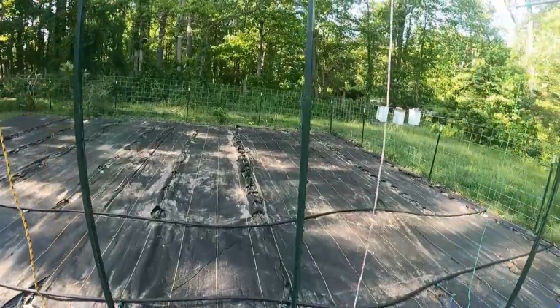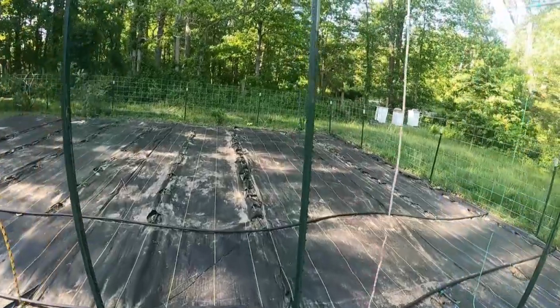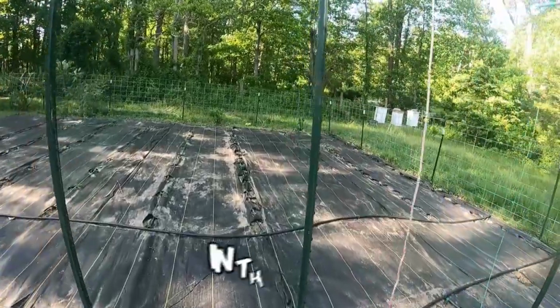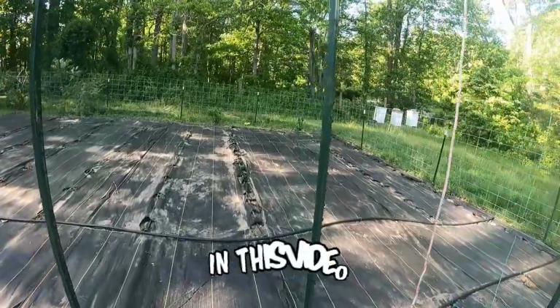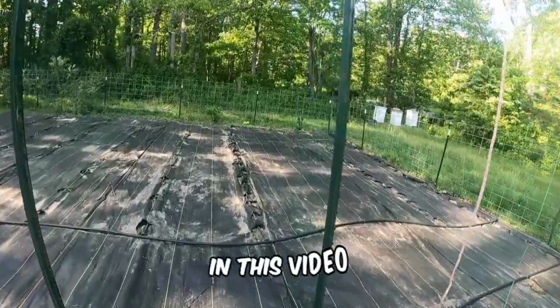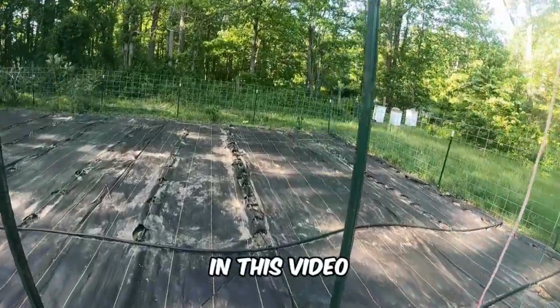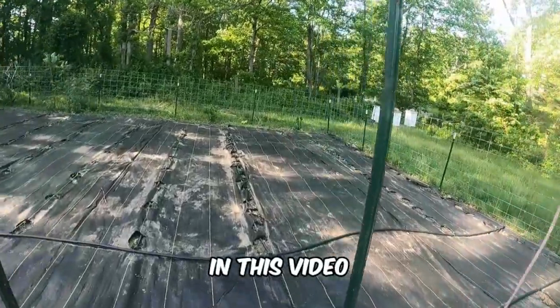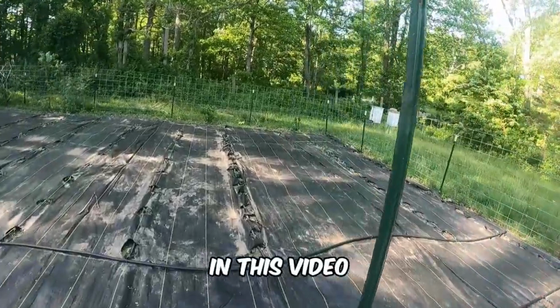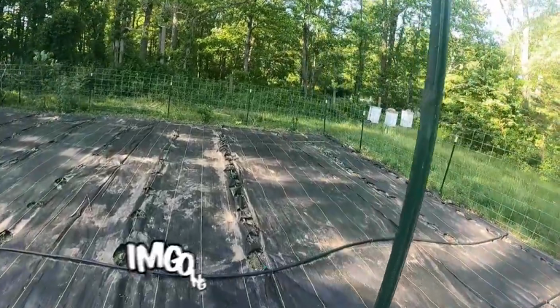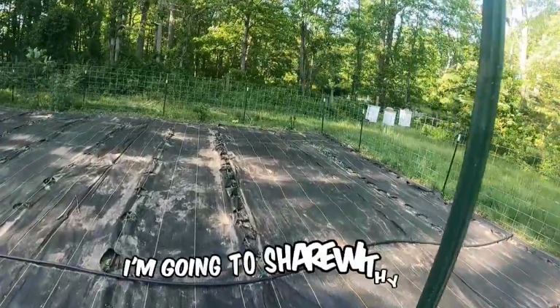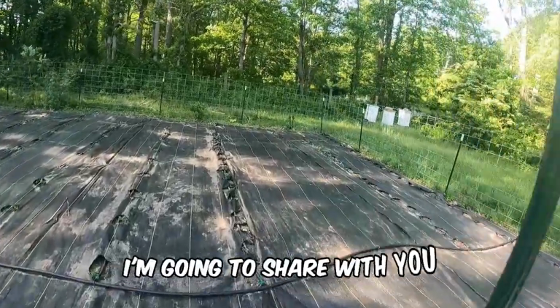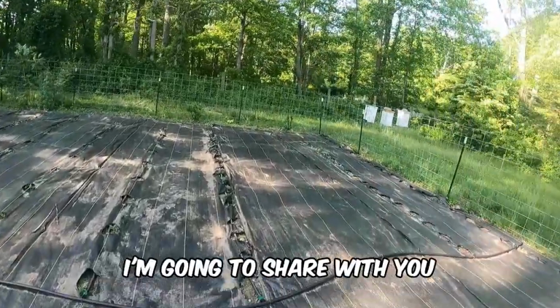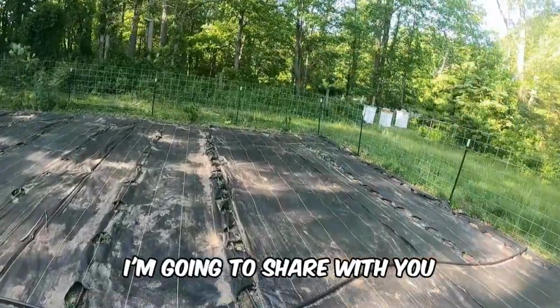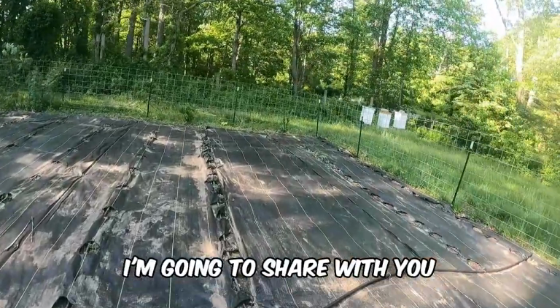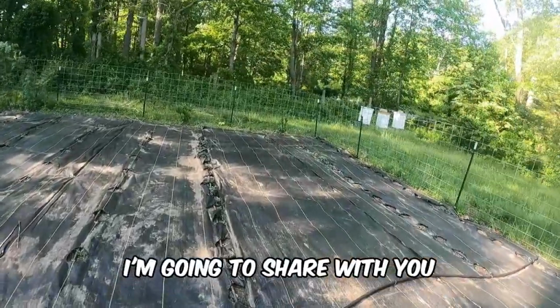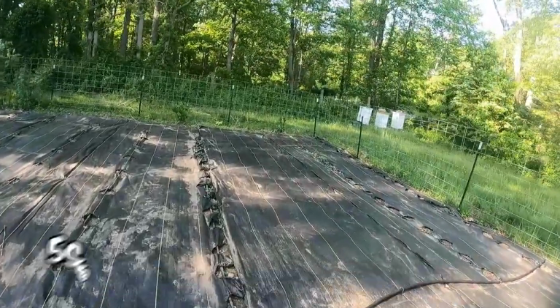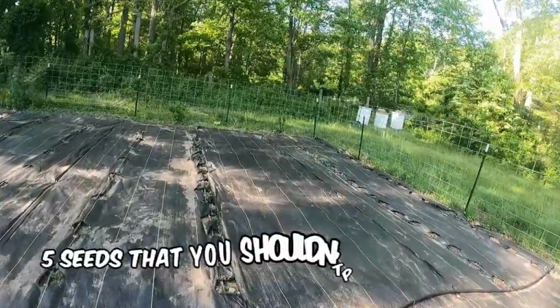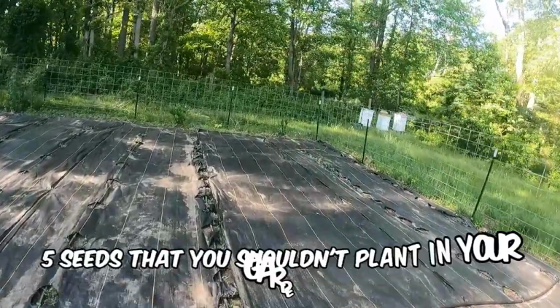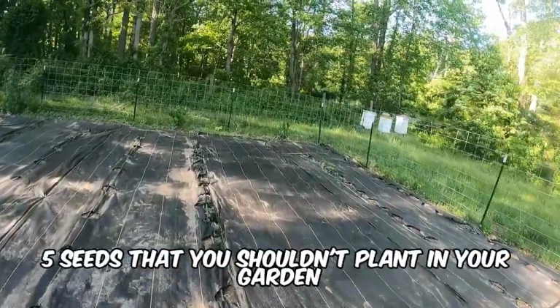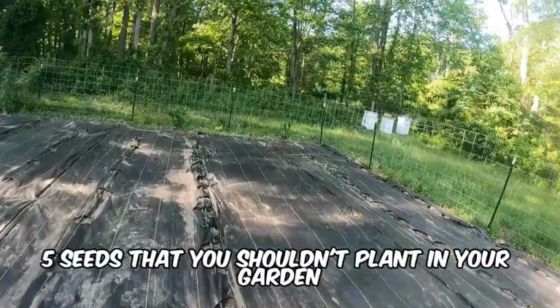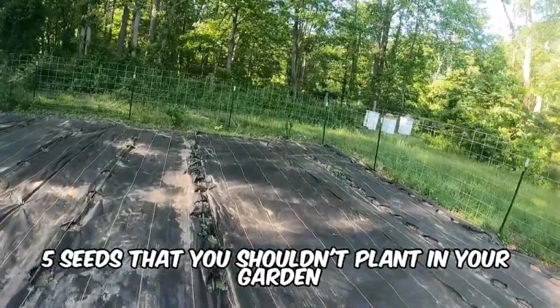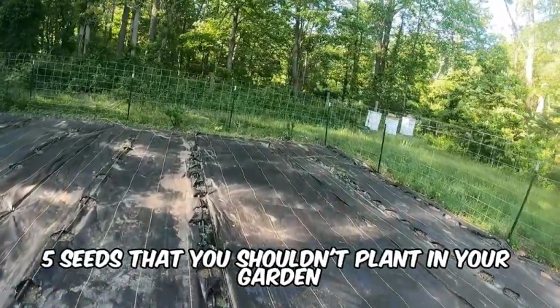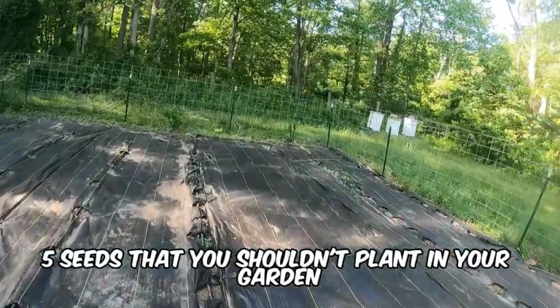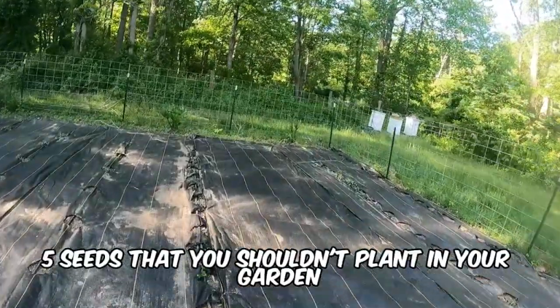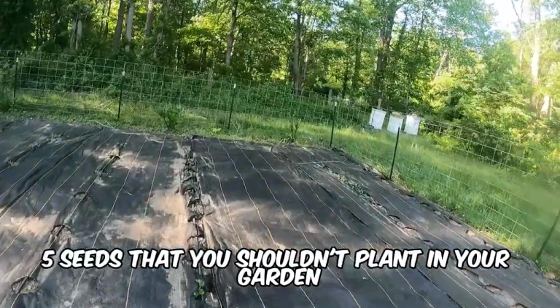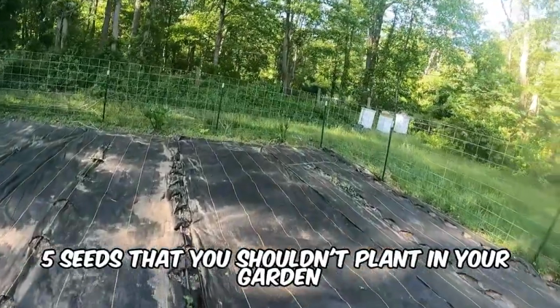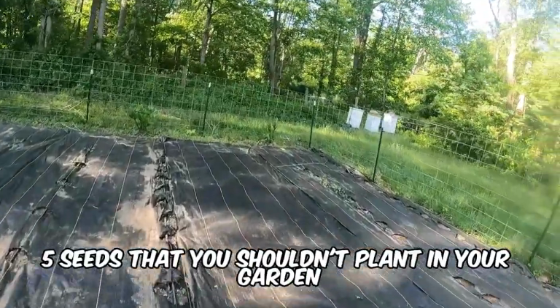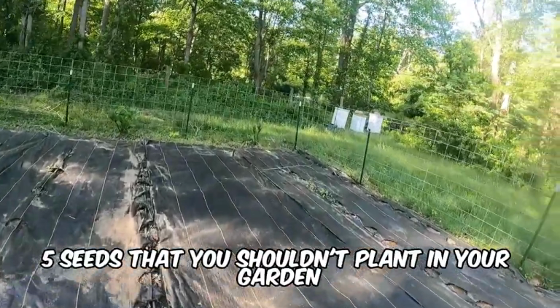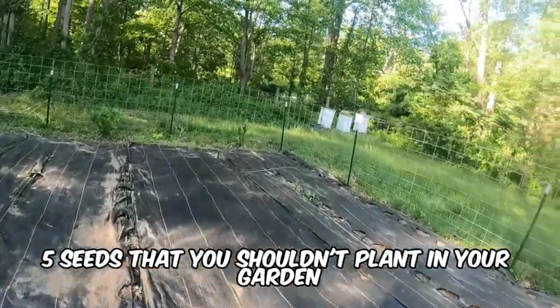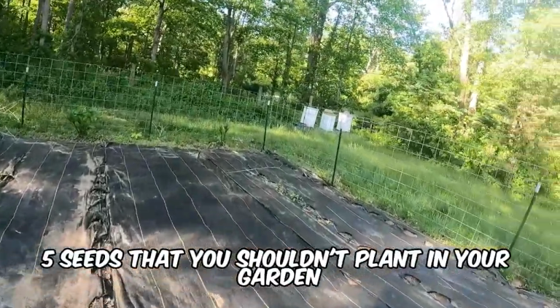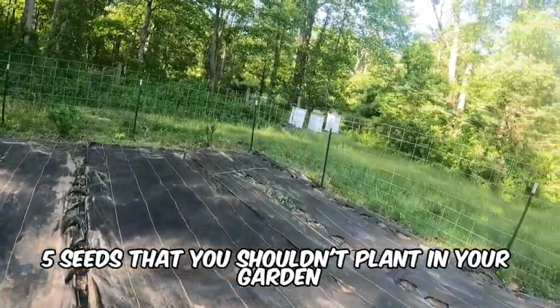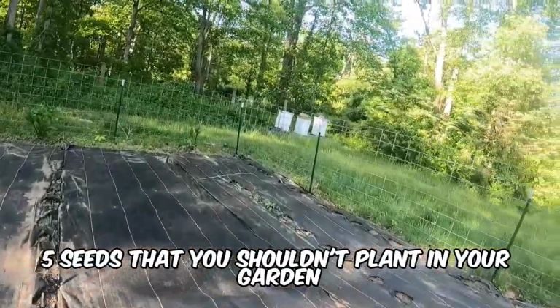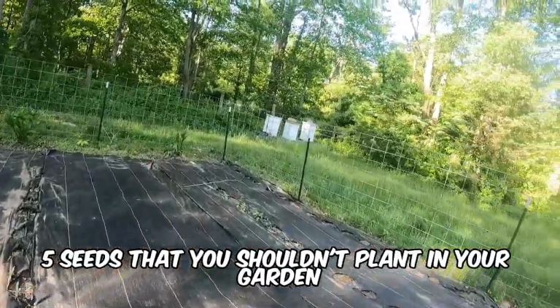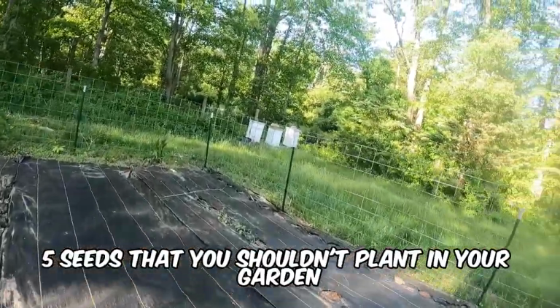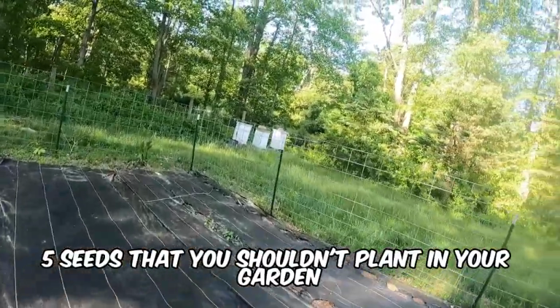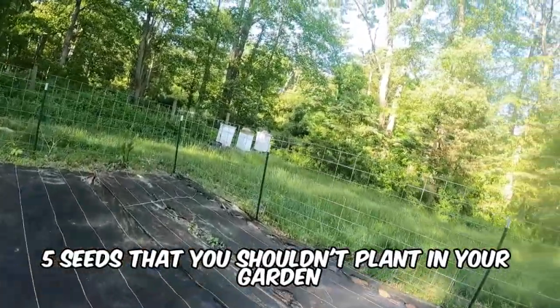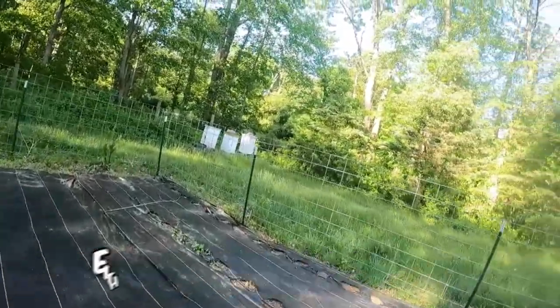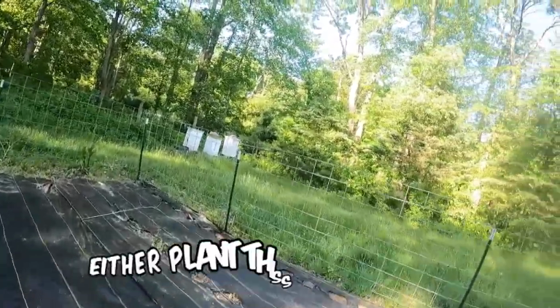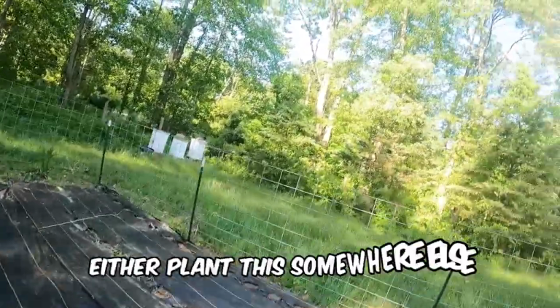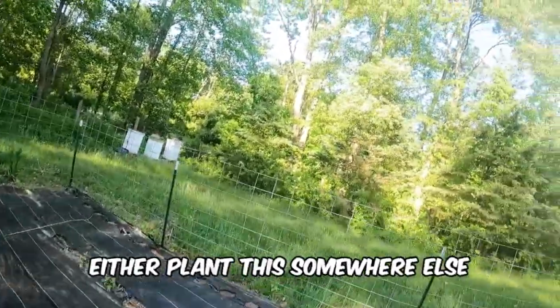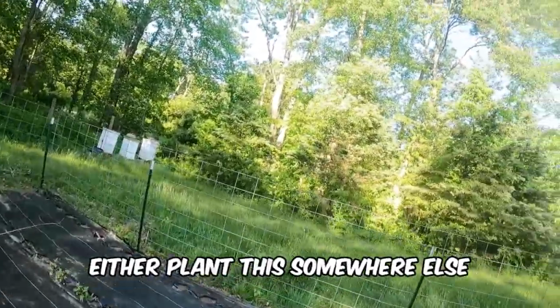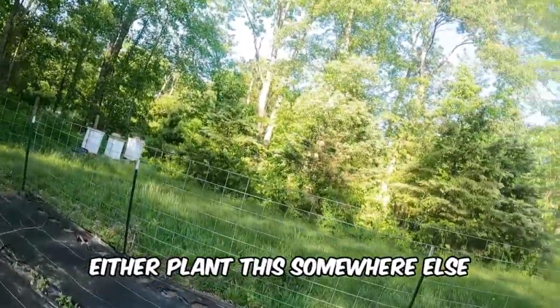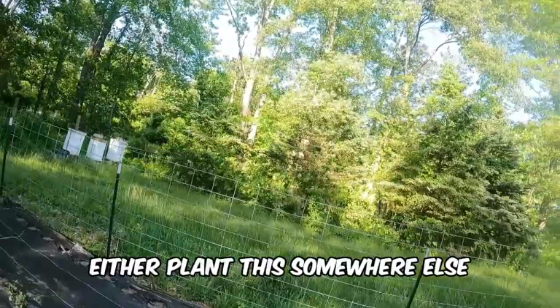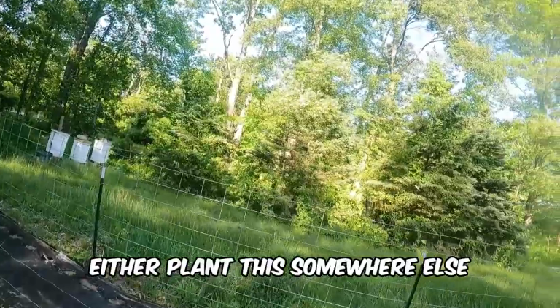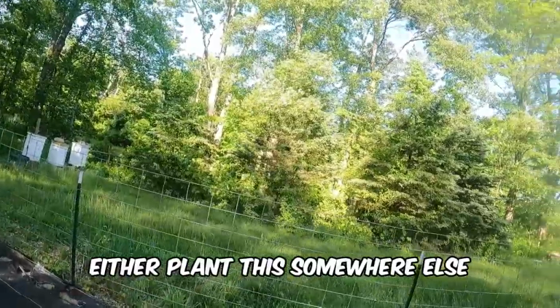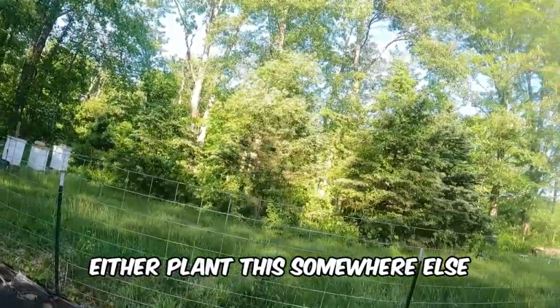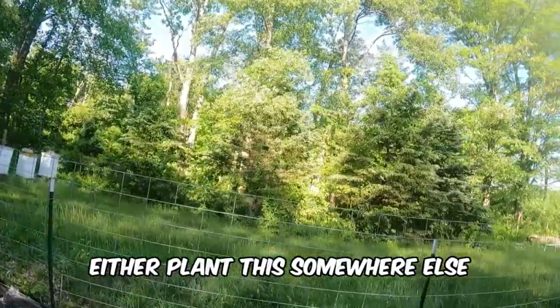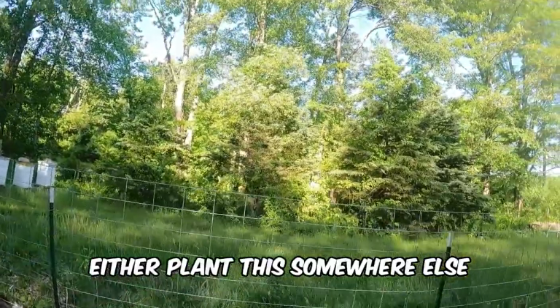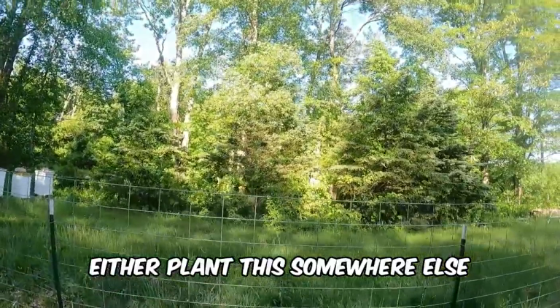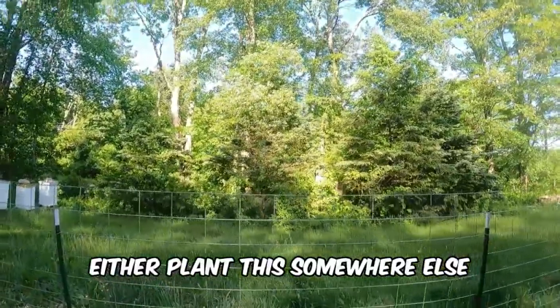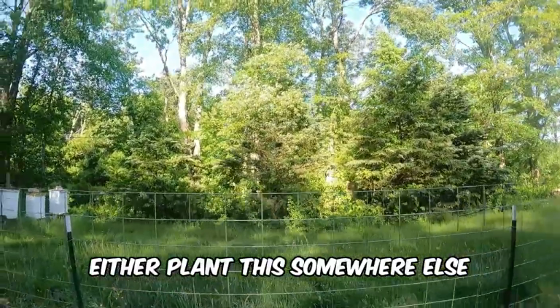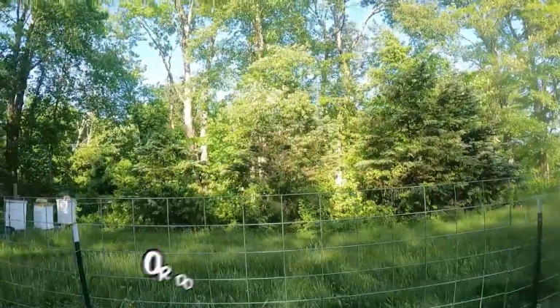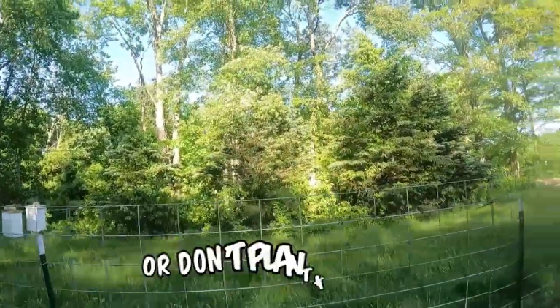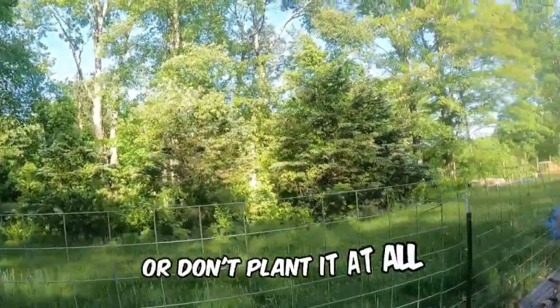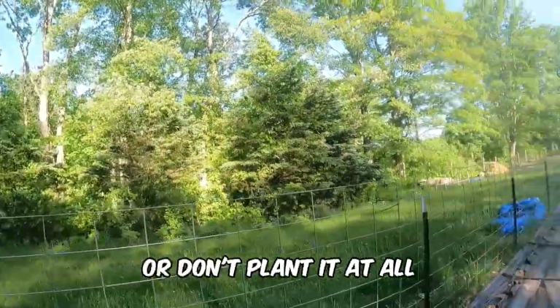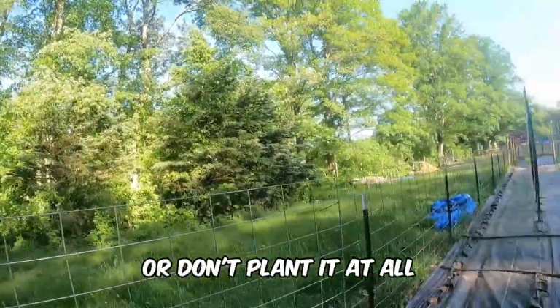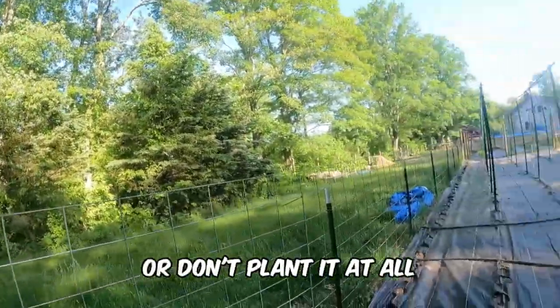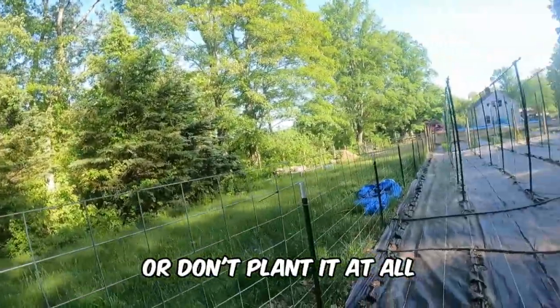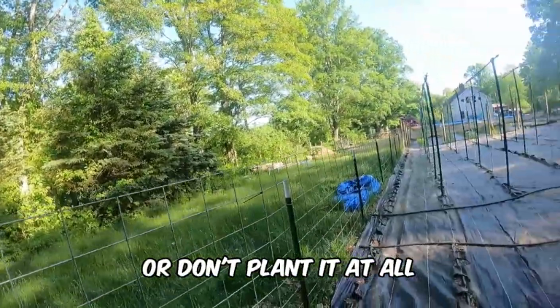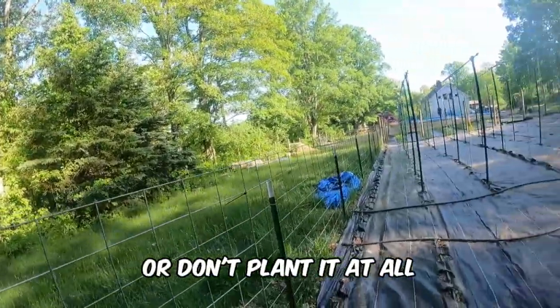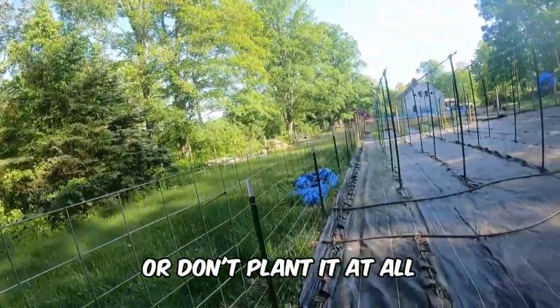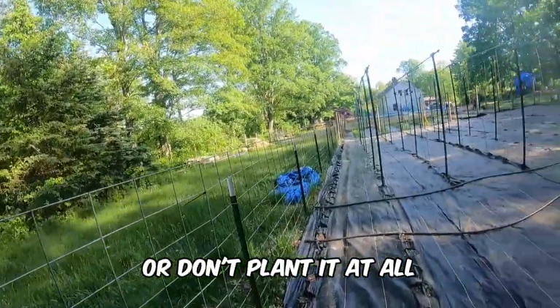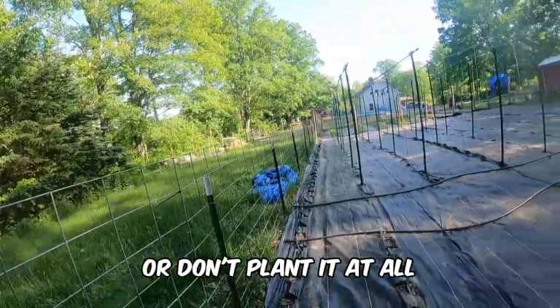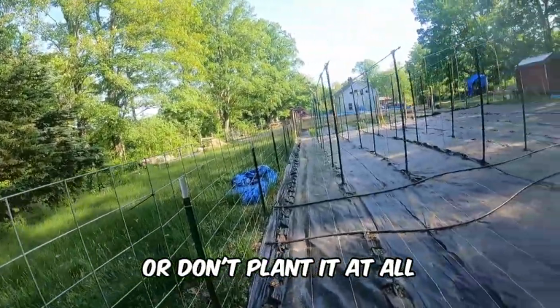In this video, I'm going to share with you five seeds that you shouldn't plant in your garden — either plant them somewhere else, or don't plant them at all.